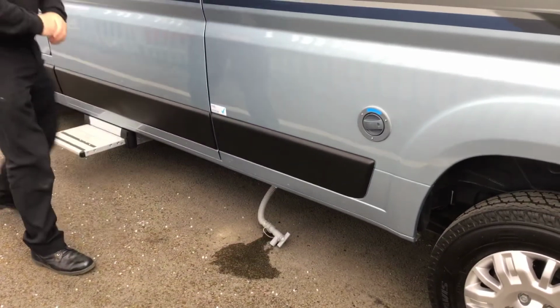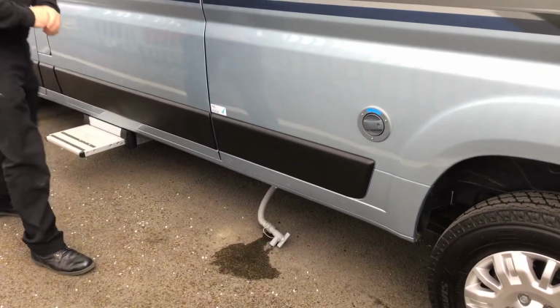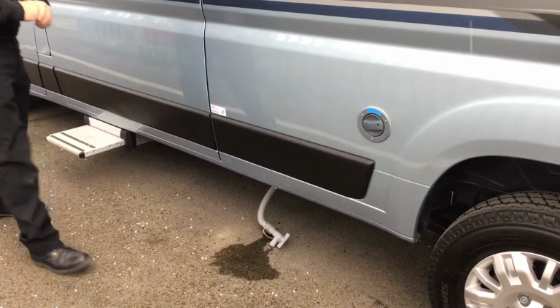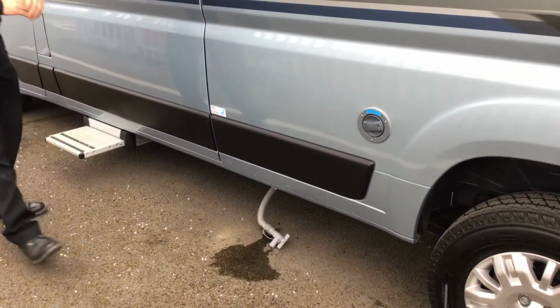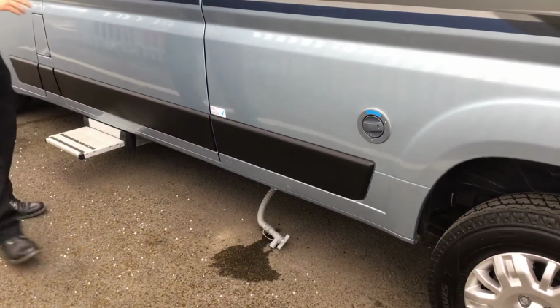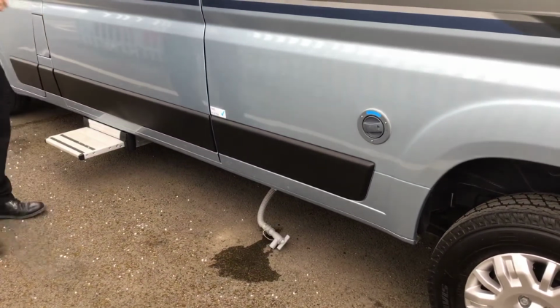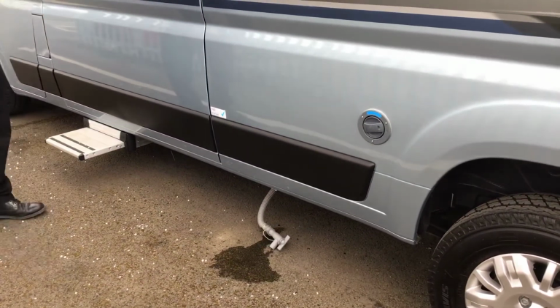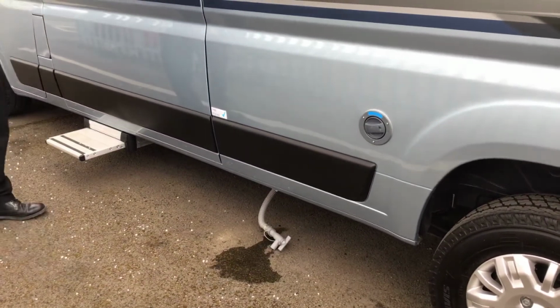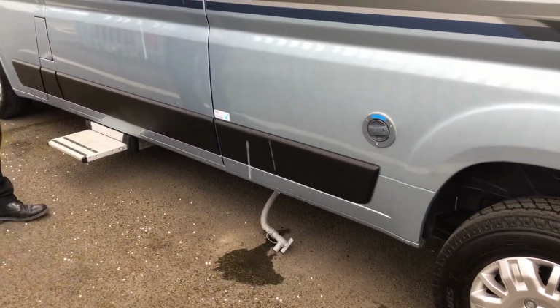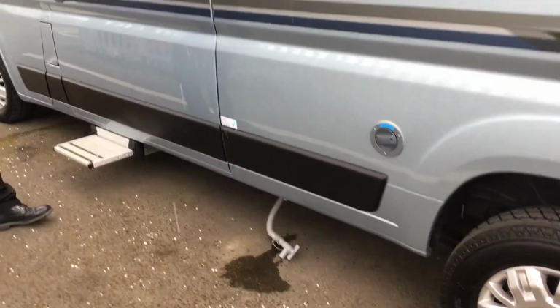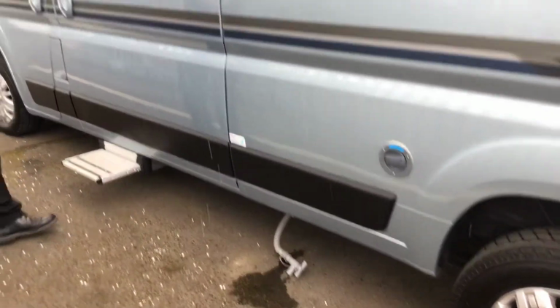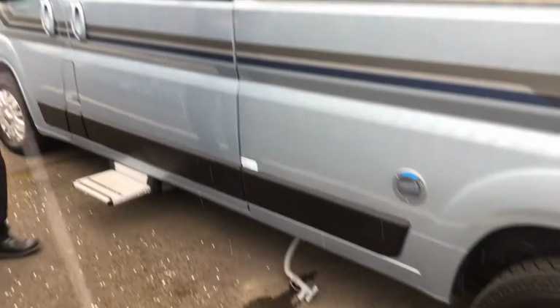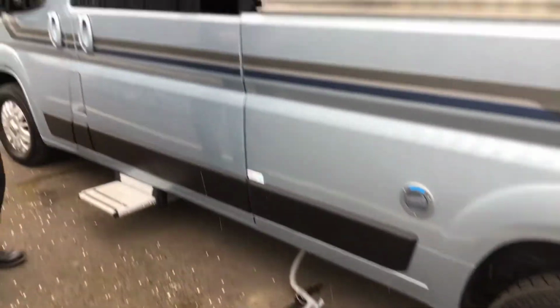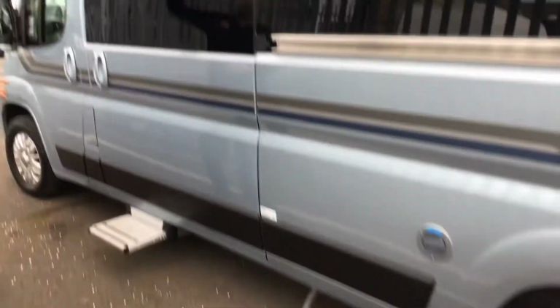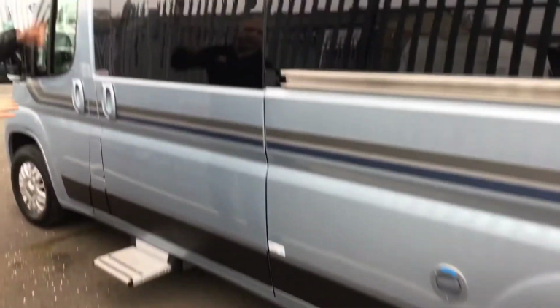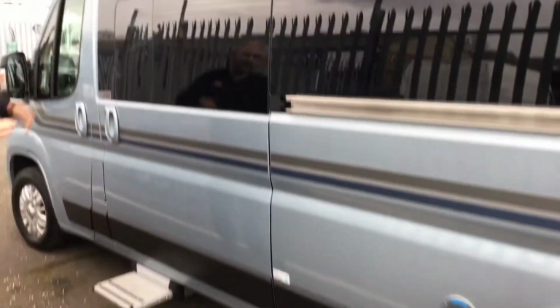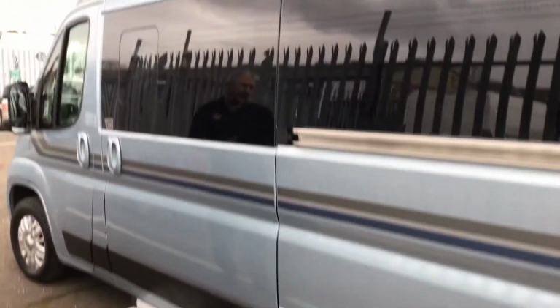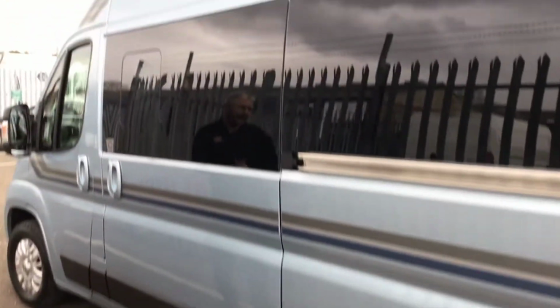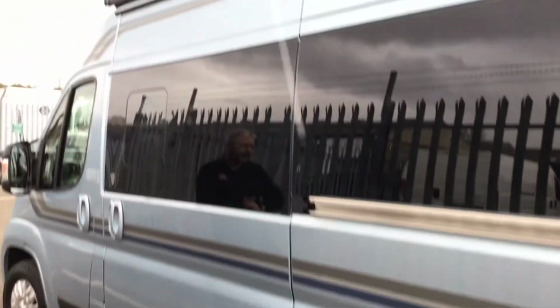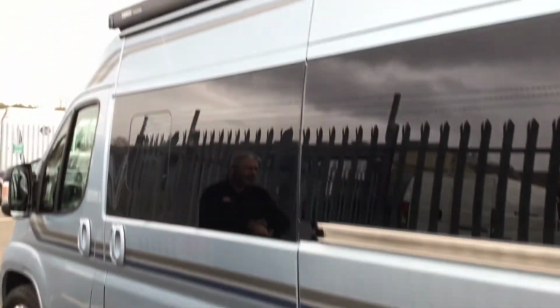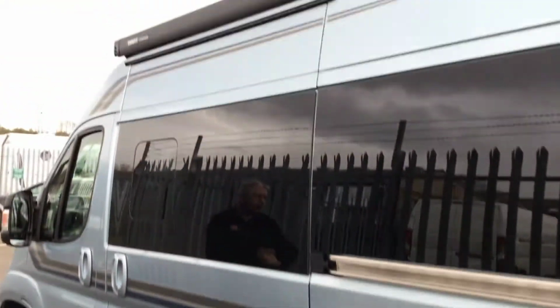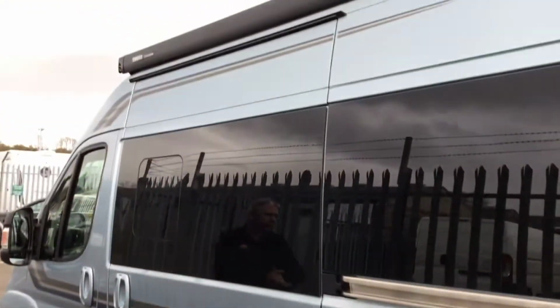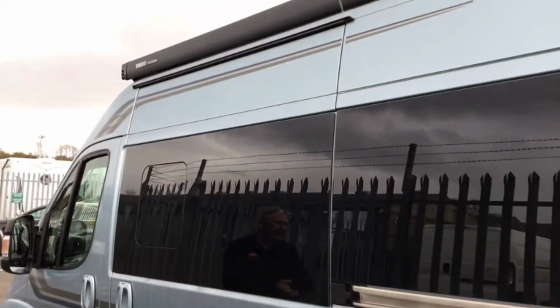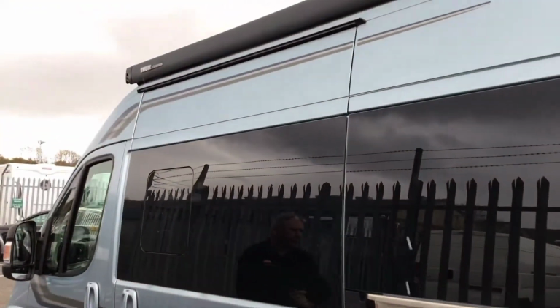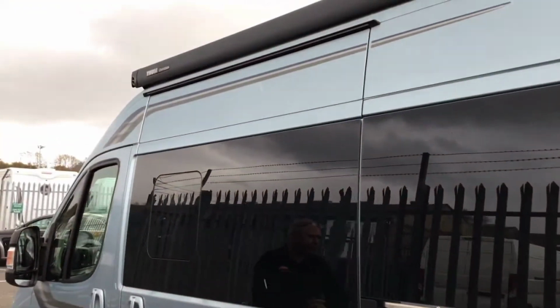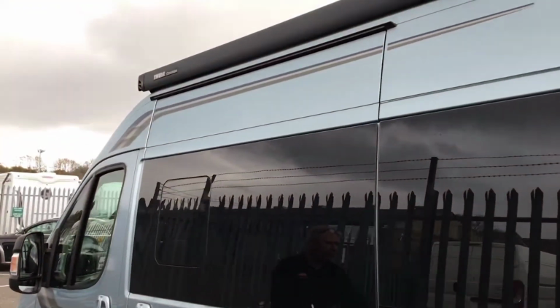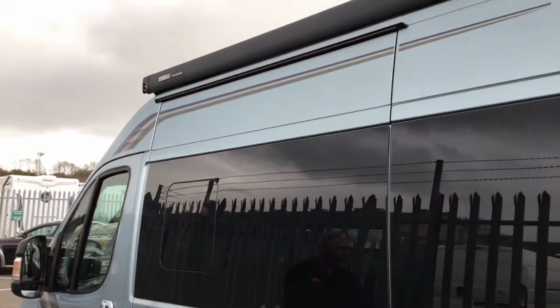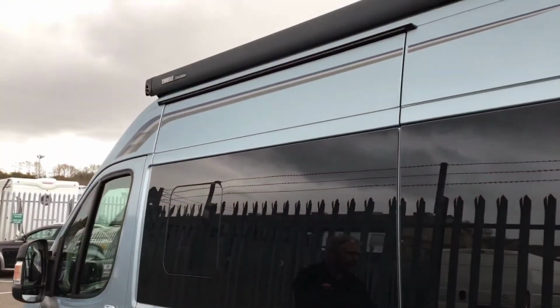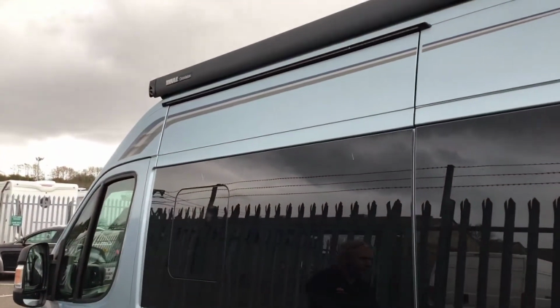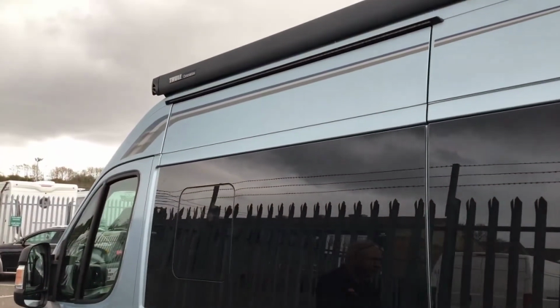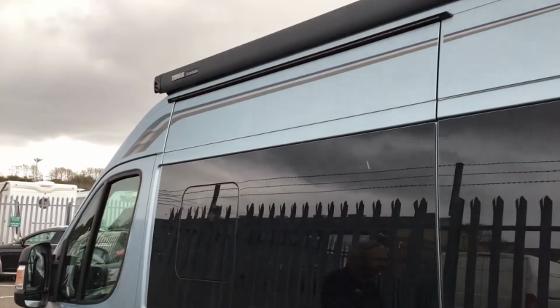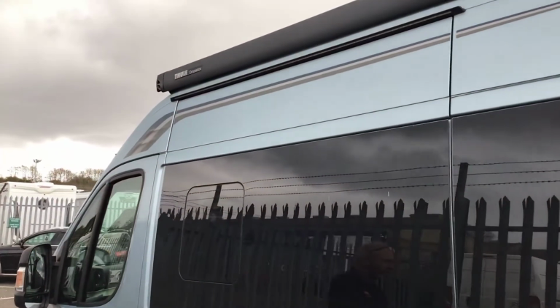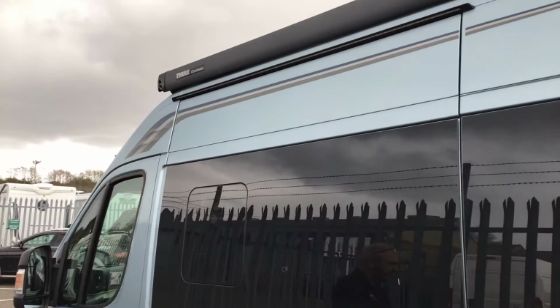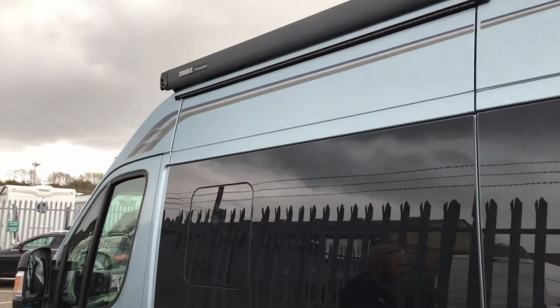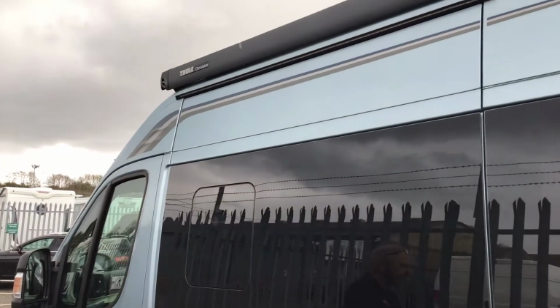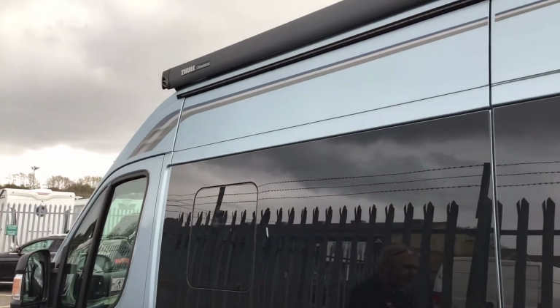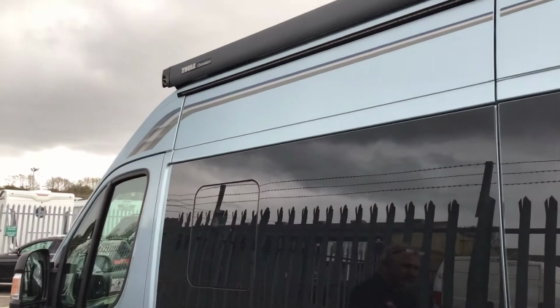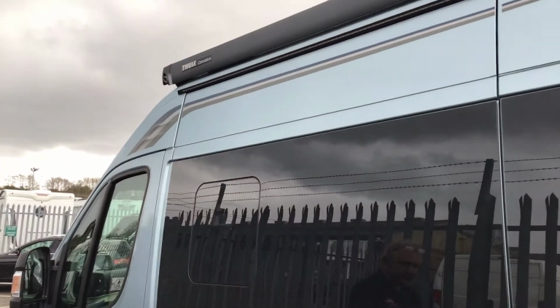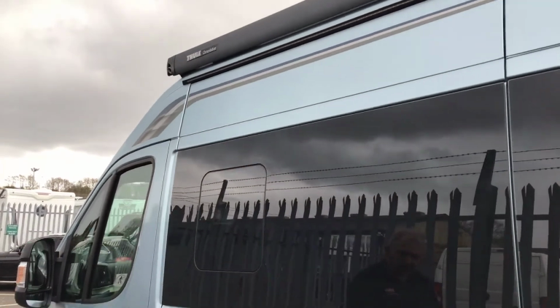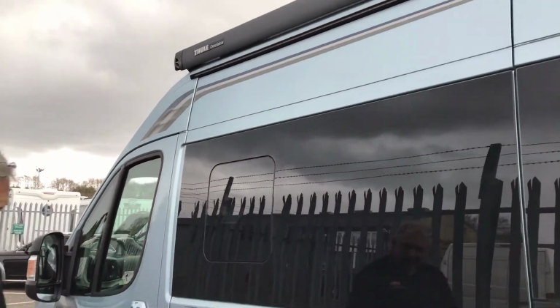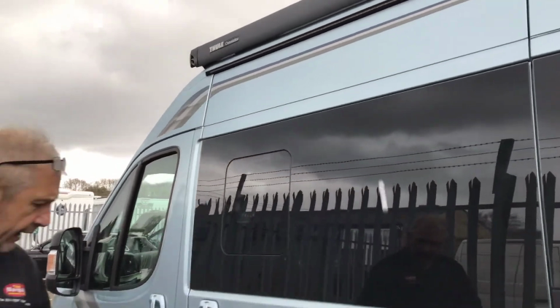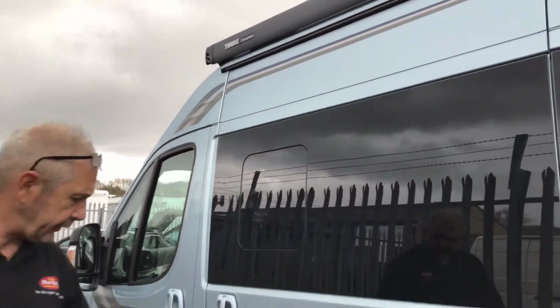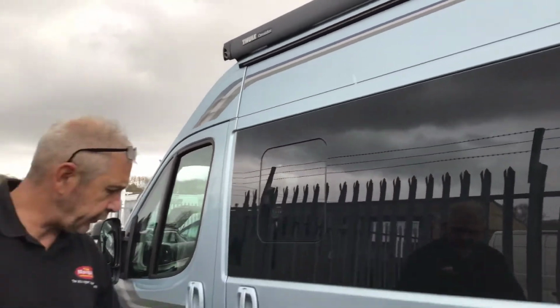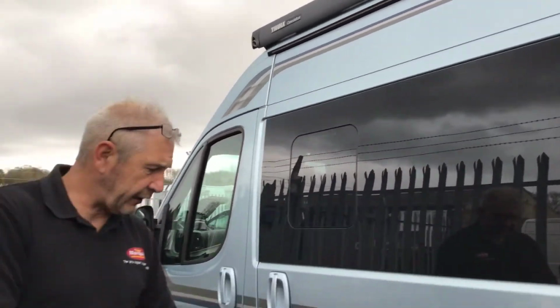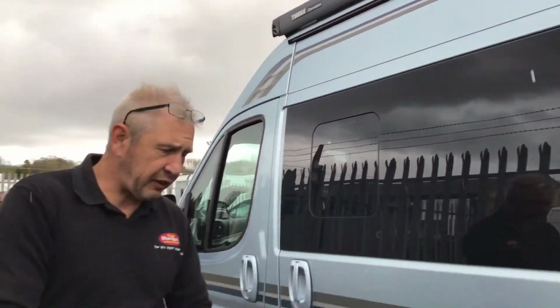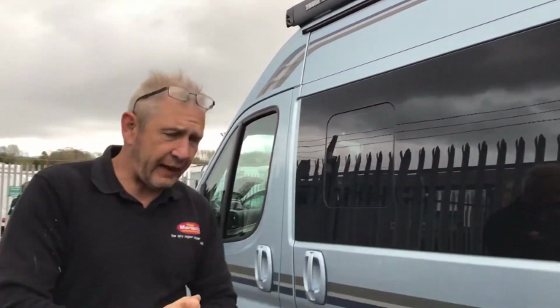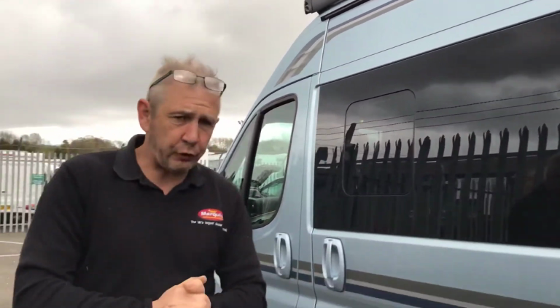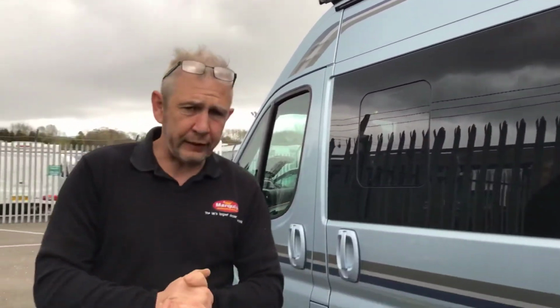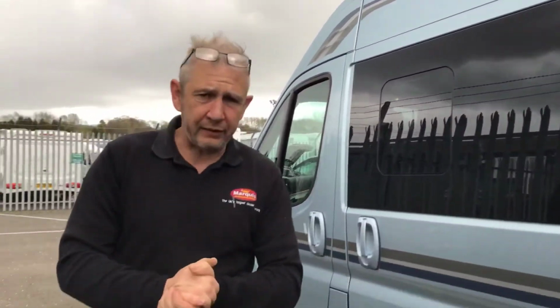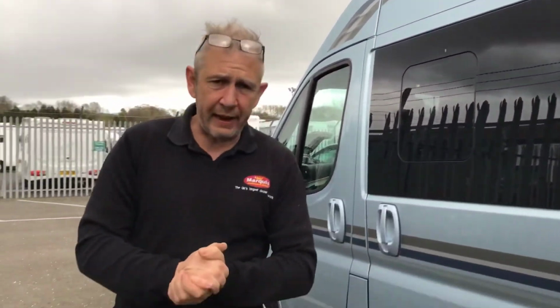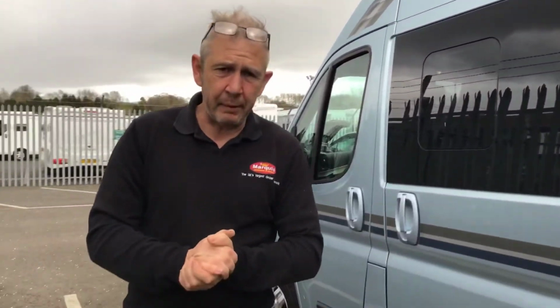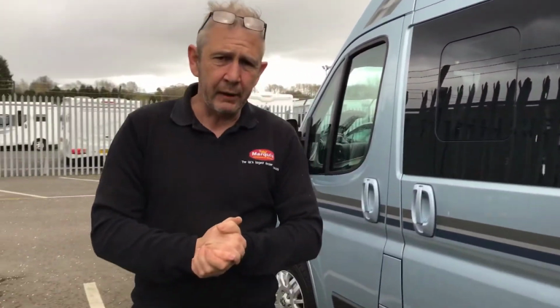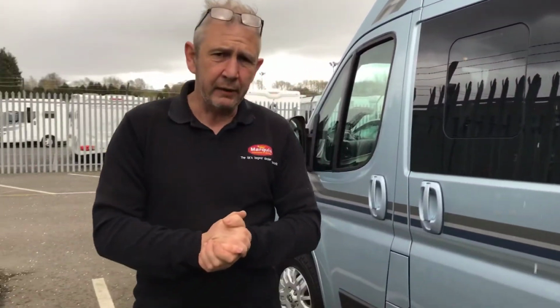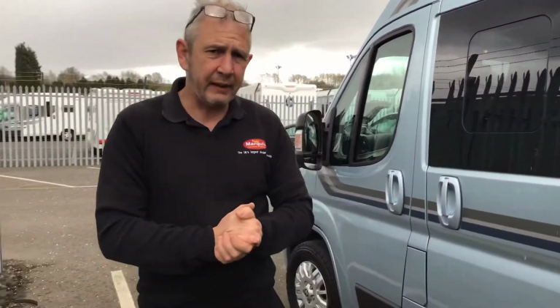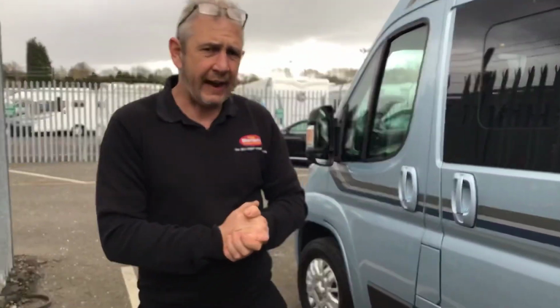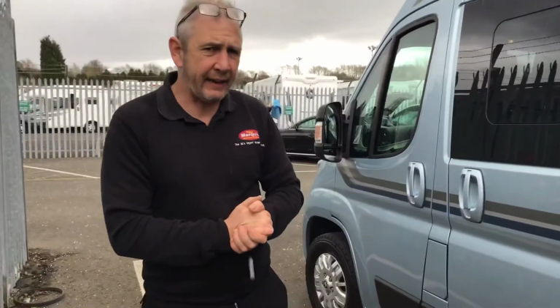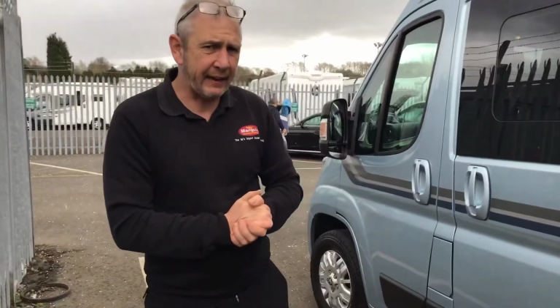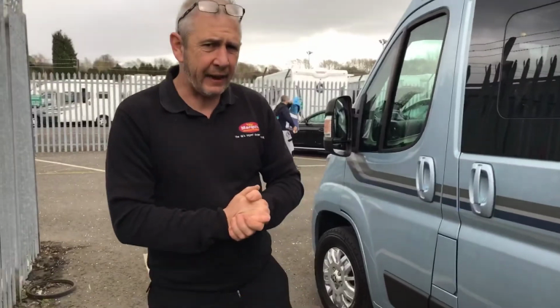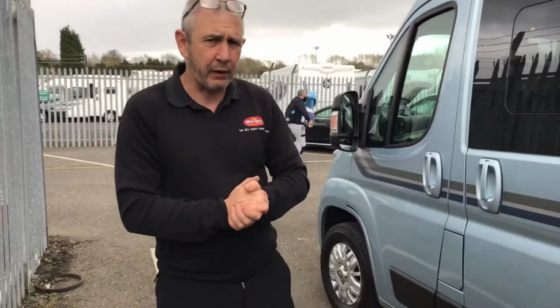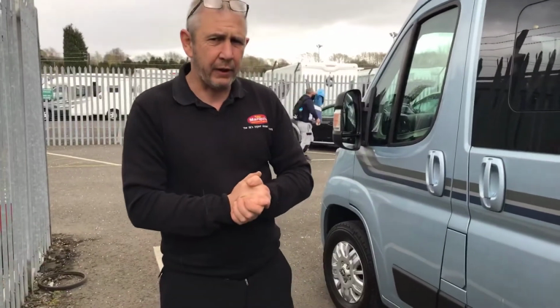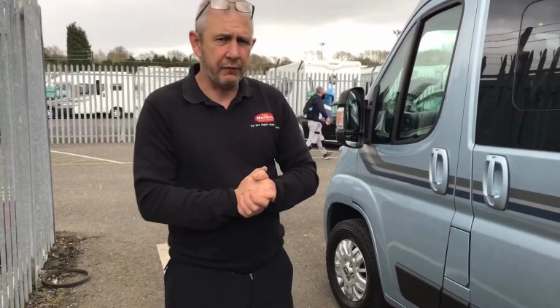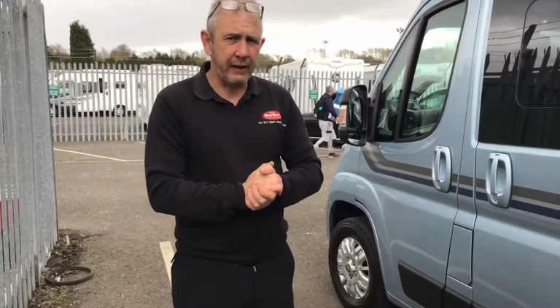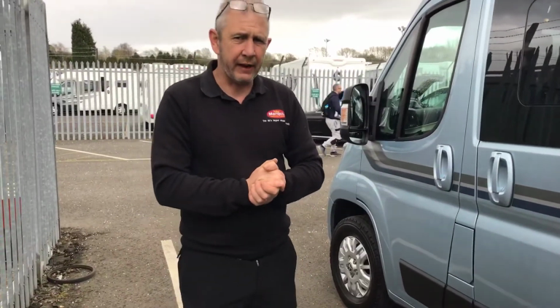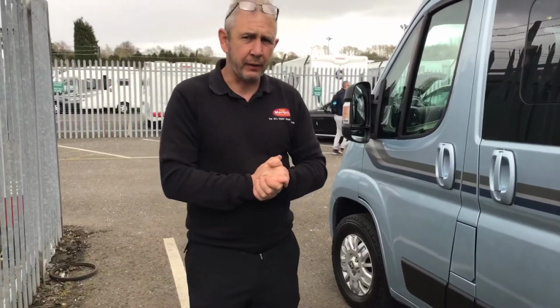Last but not least, you've got your awning light — I'll show you how to switch it on inside the vehicle — and your nice electric step to get in and out of the vehicle.